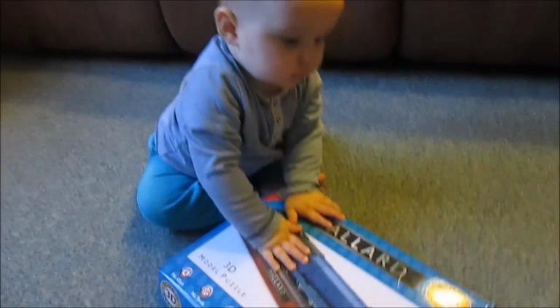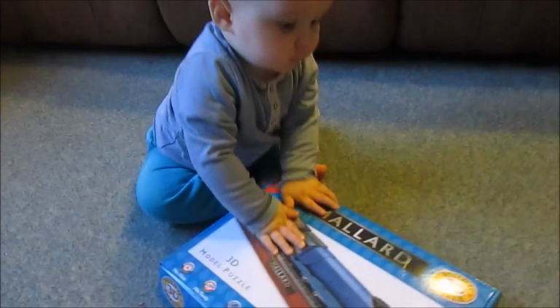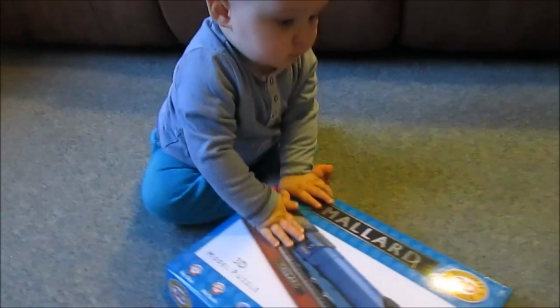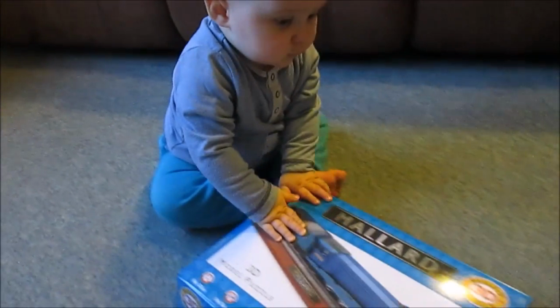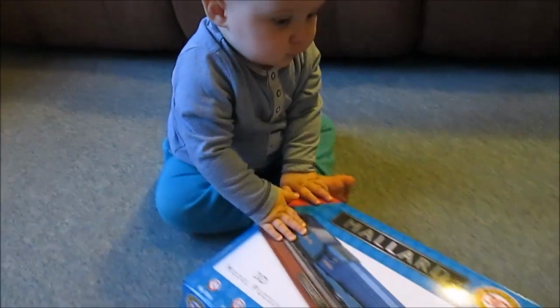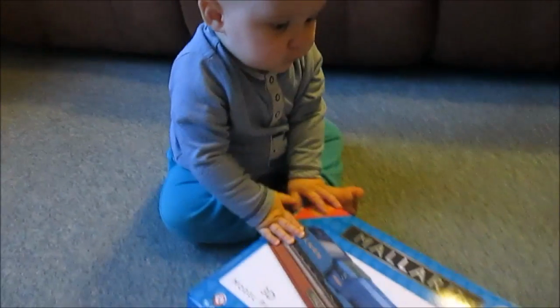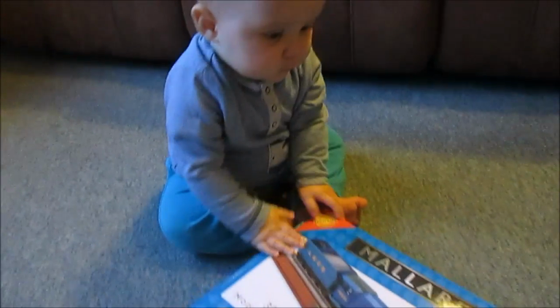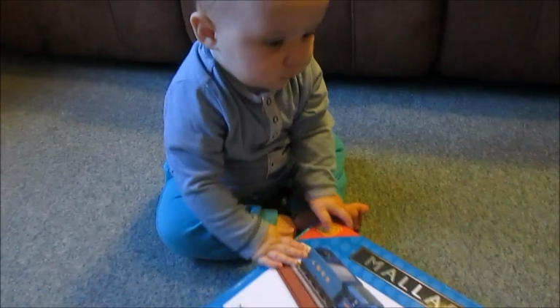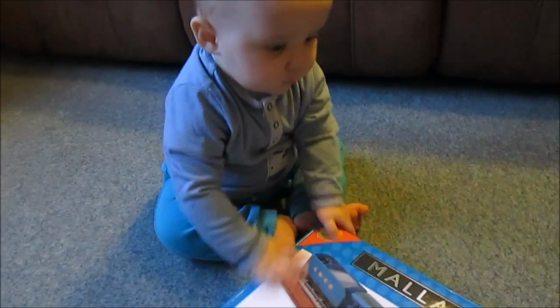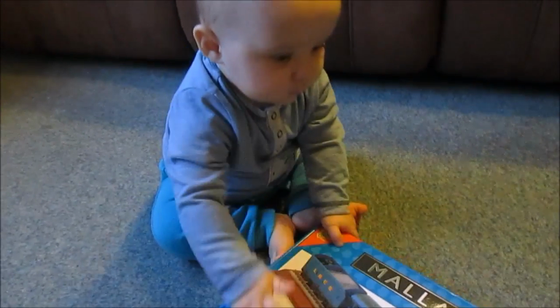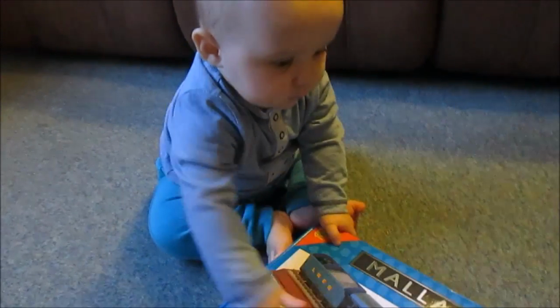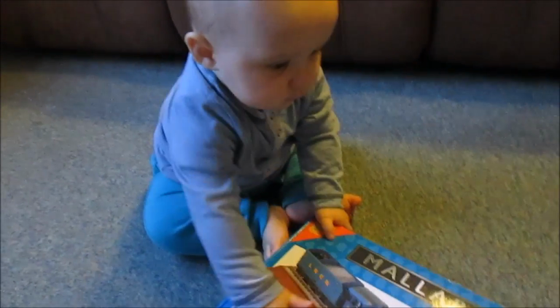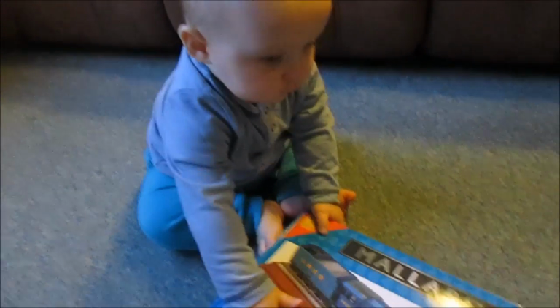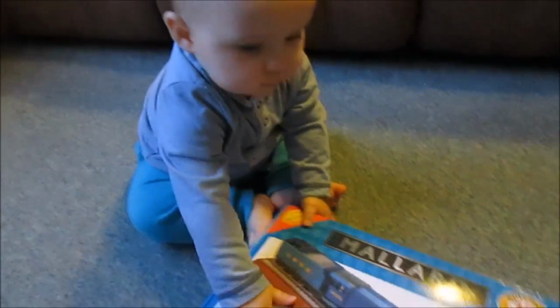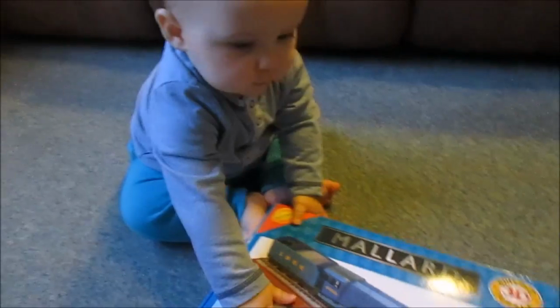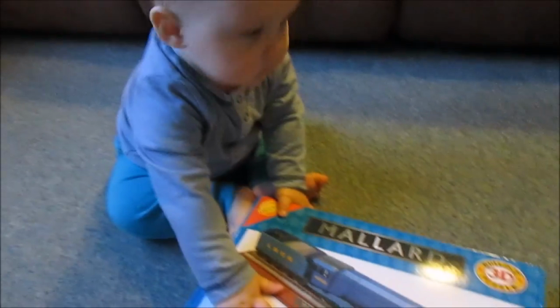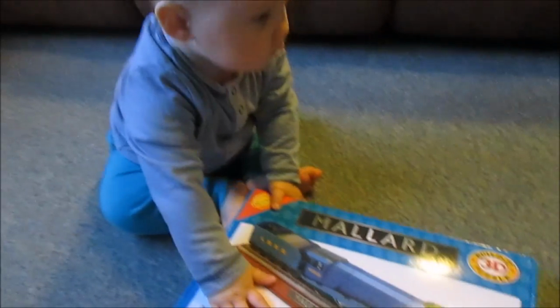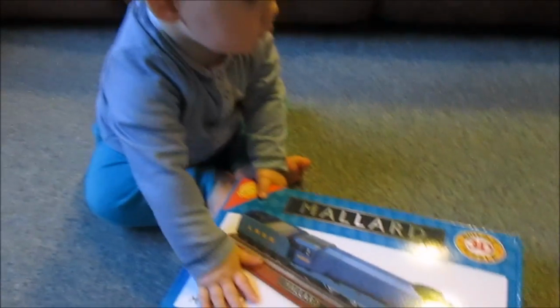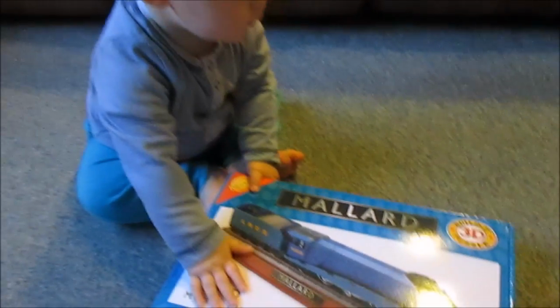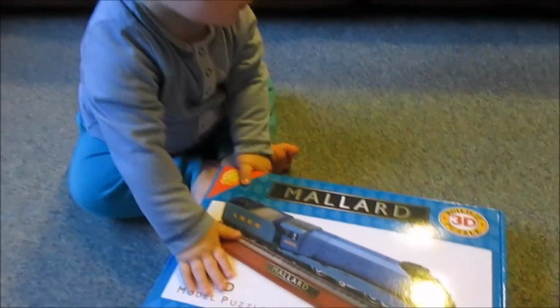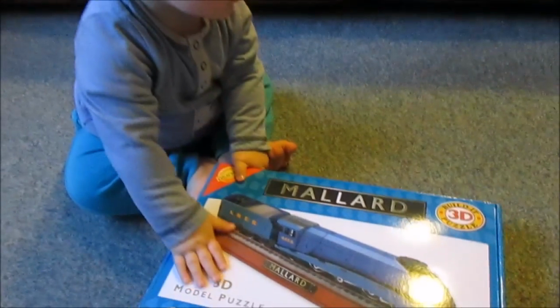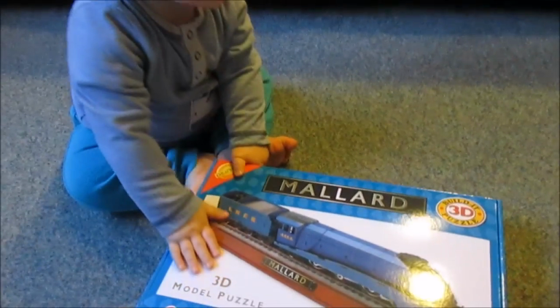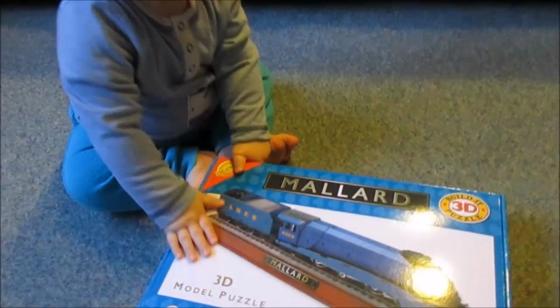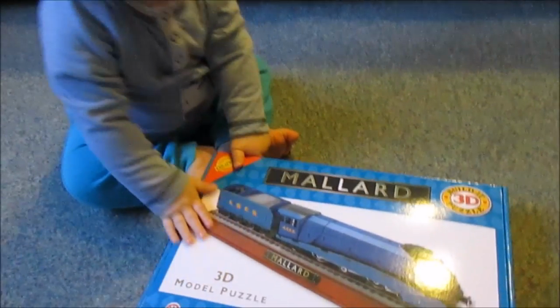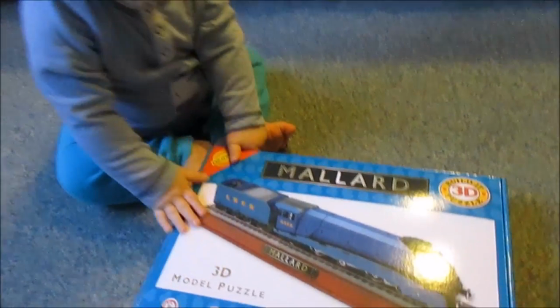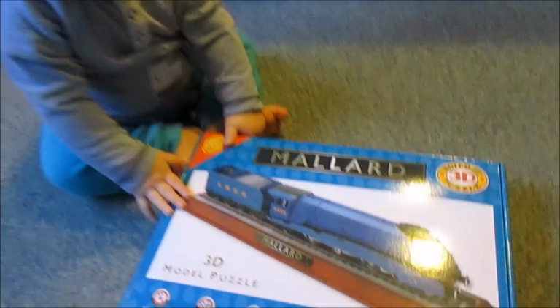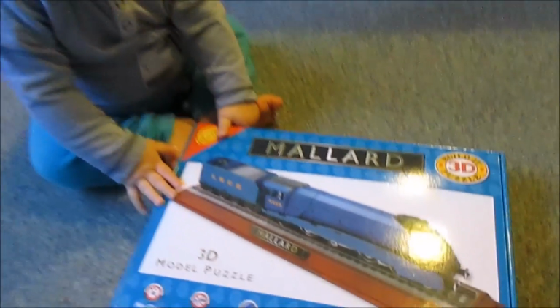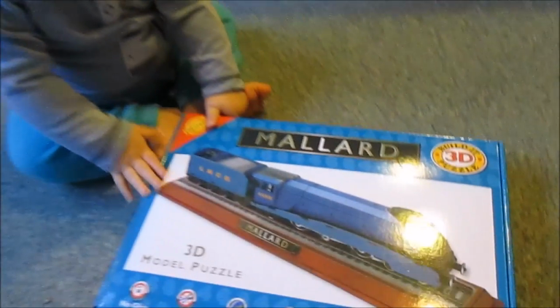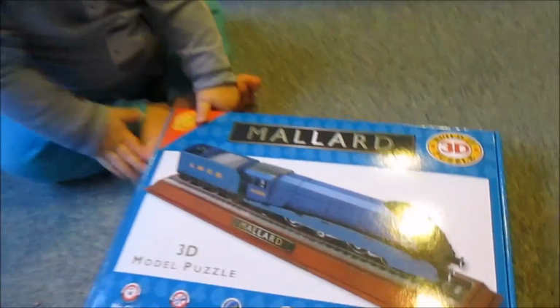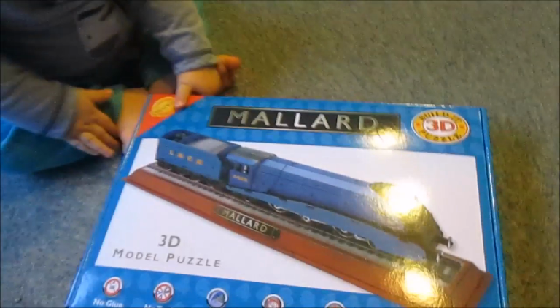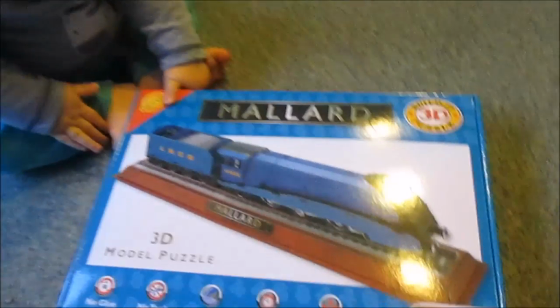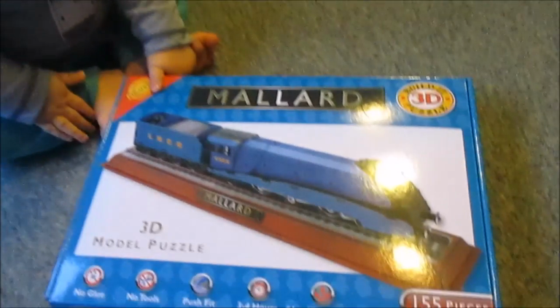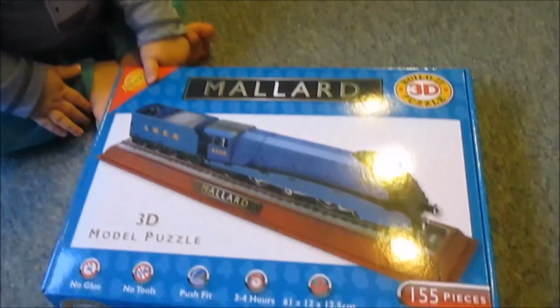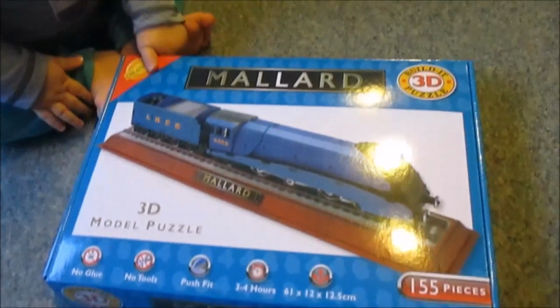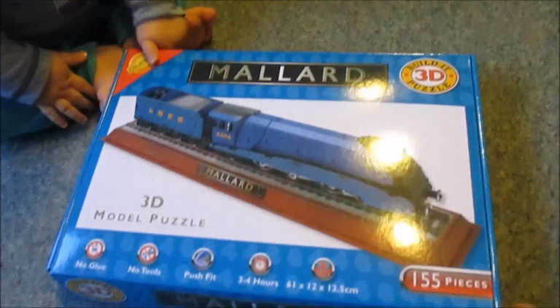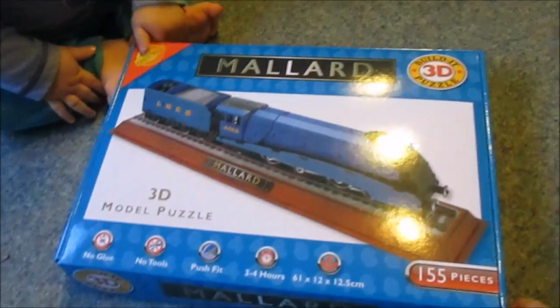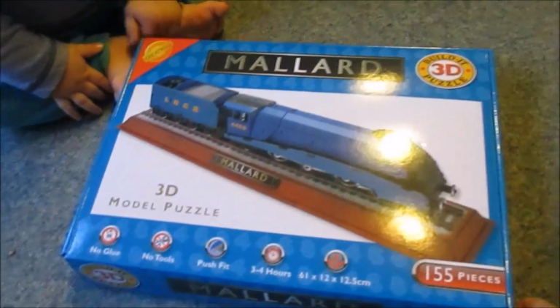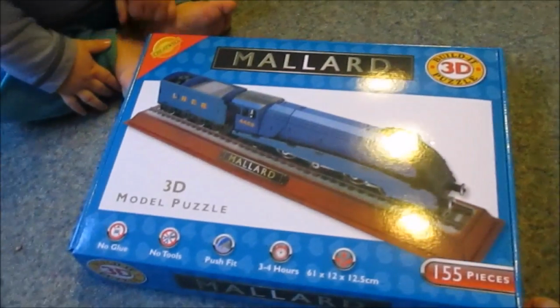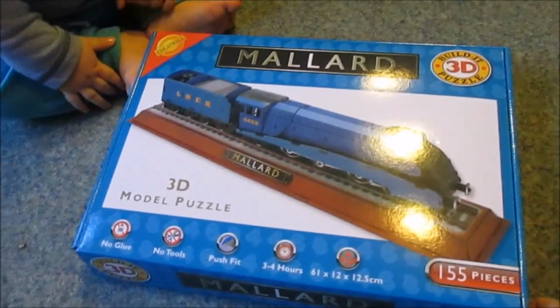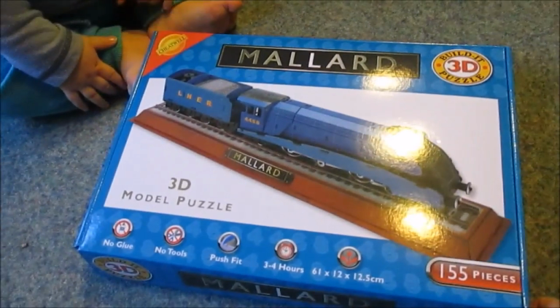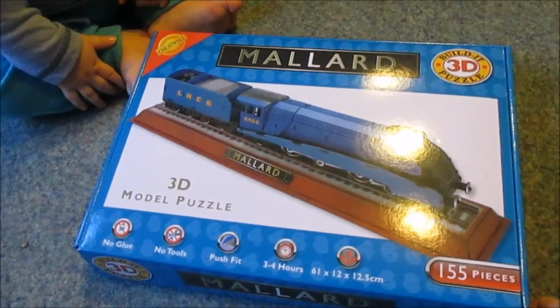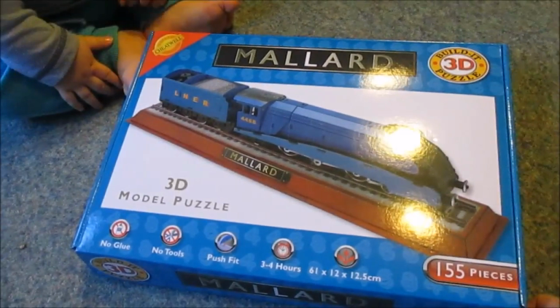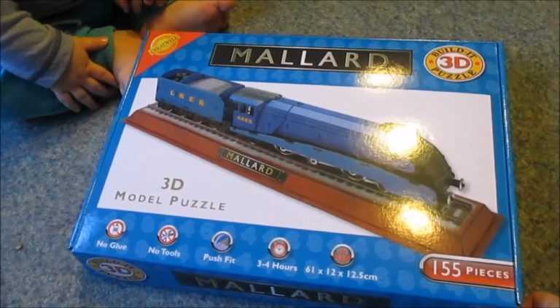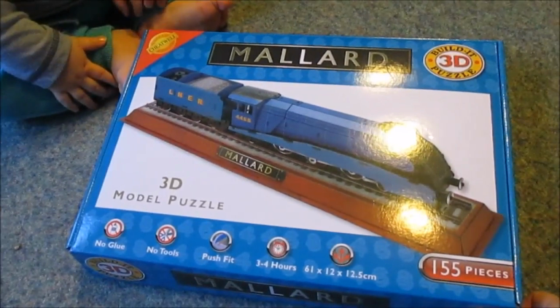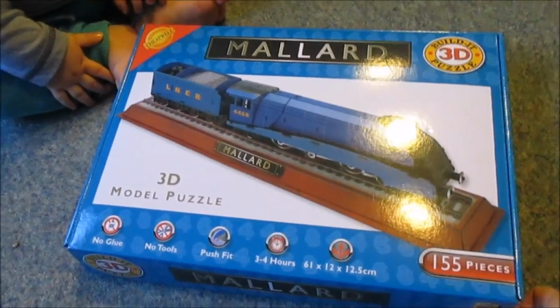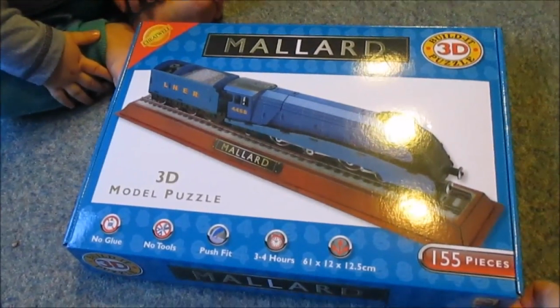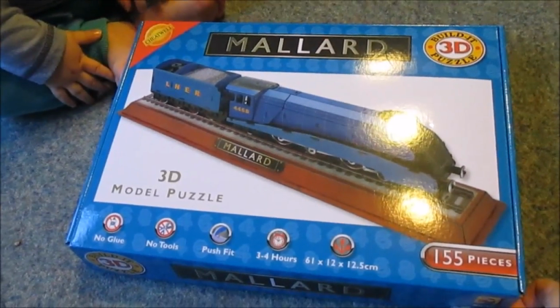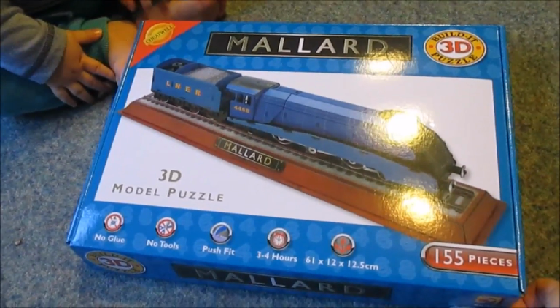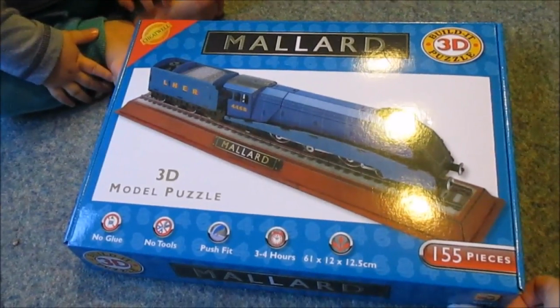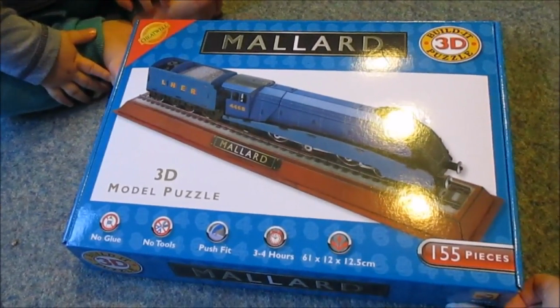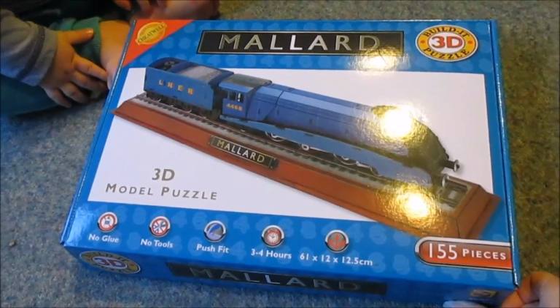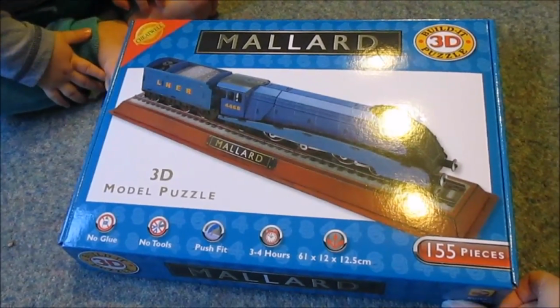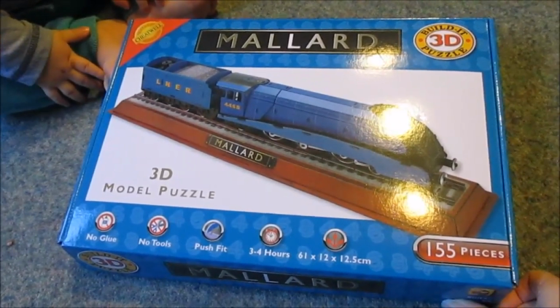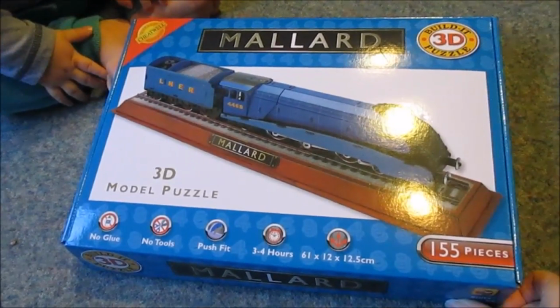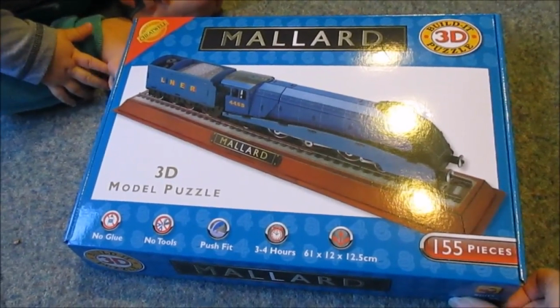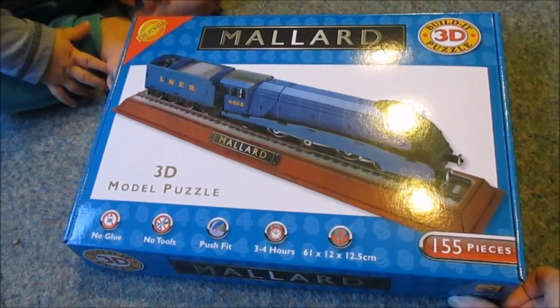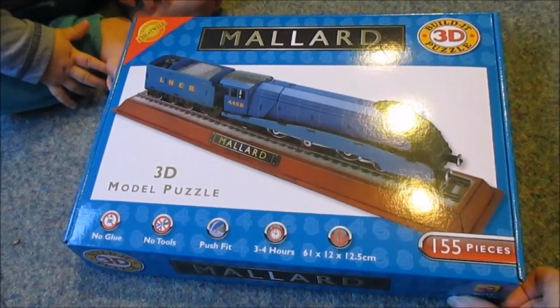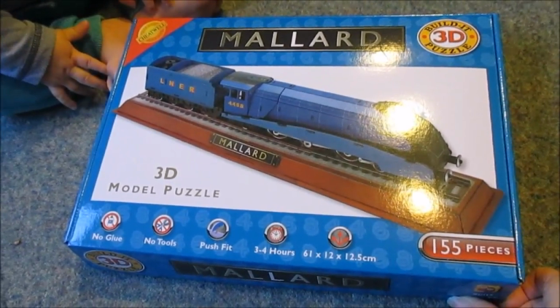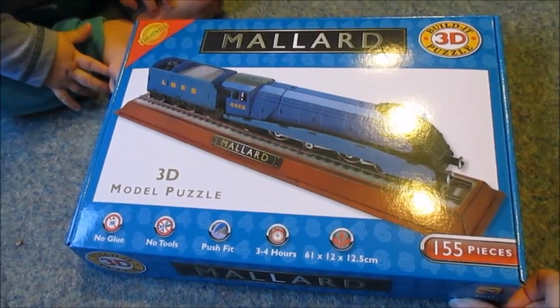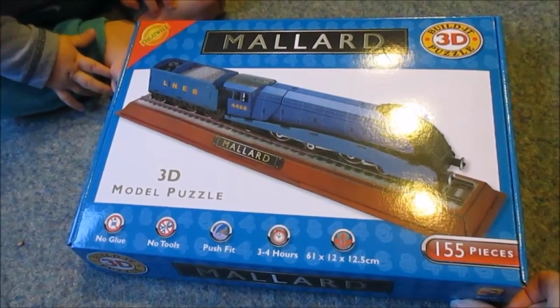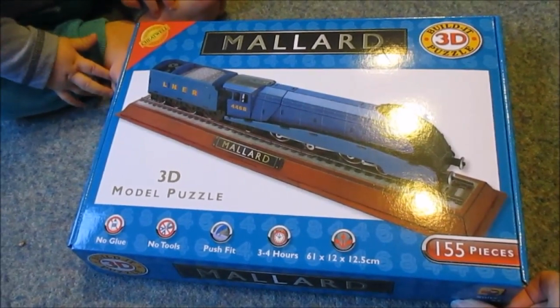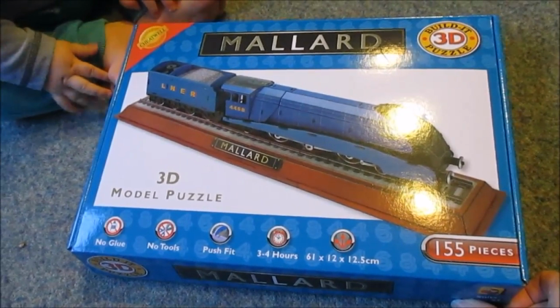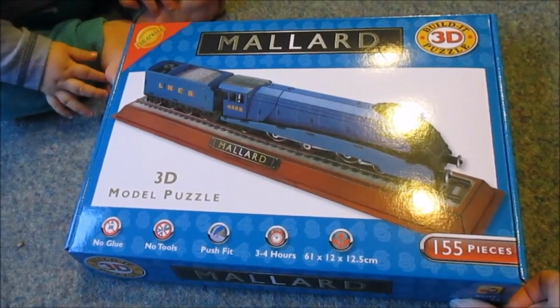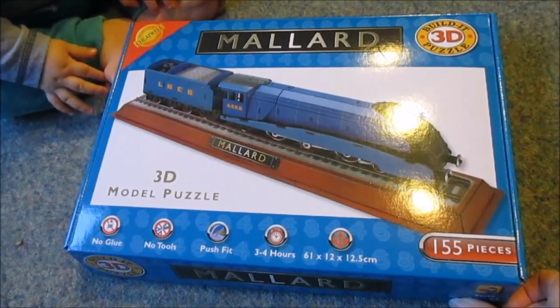So what have we got this time, Zach? This time we have got the Cheatwell 3D puzzle of Mallard.